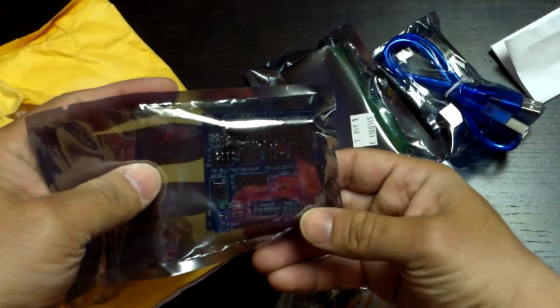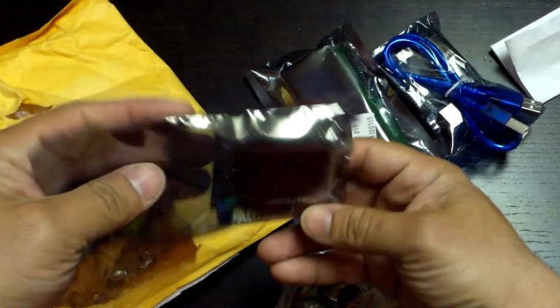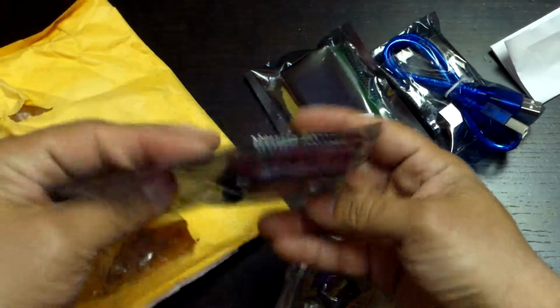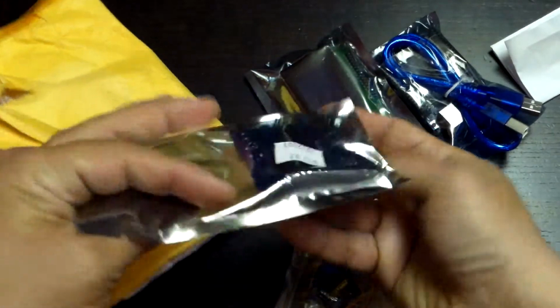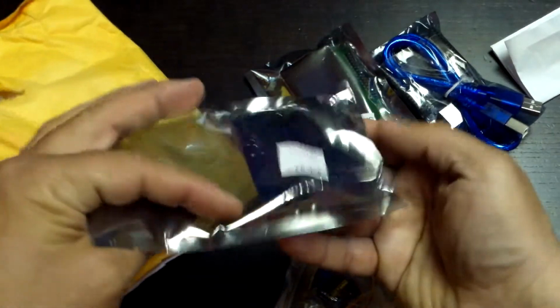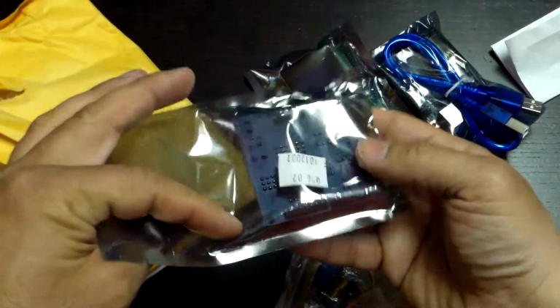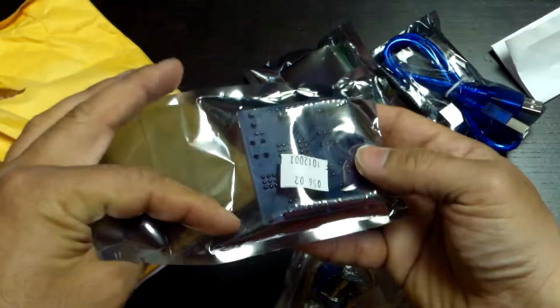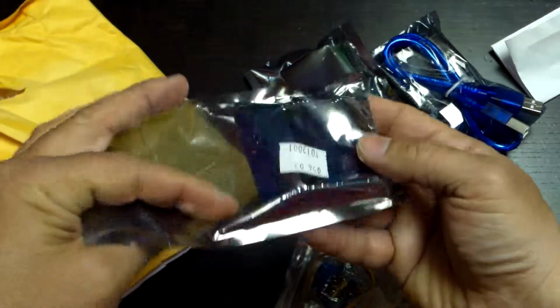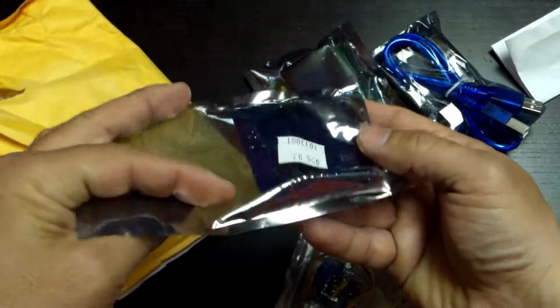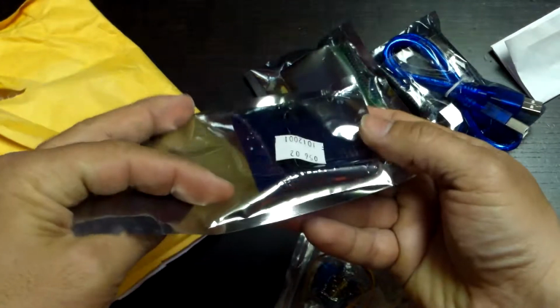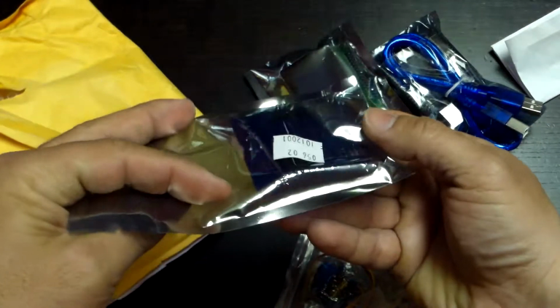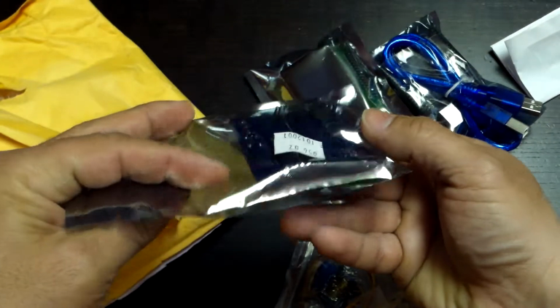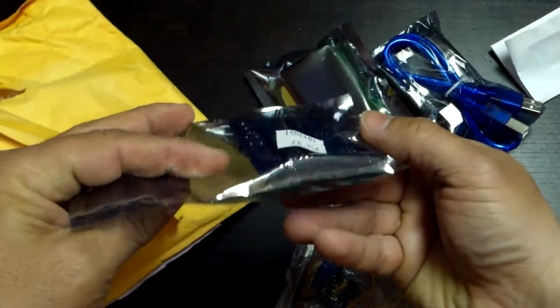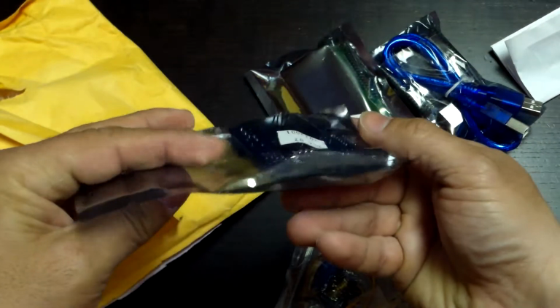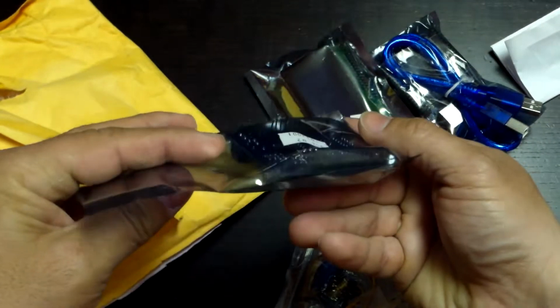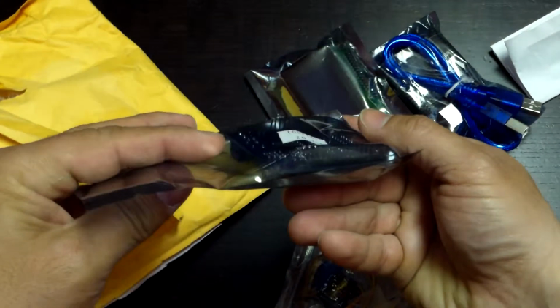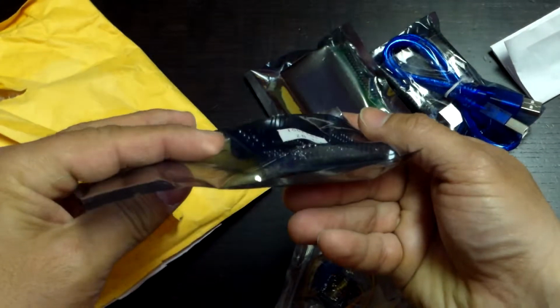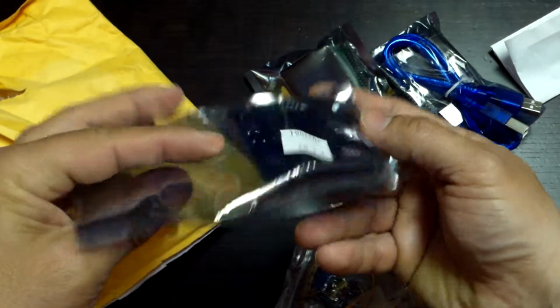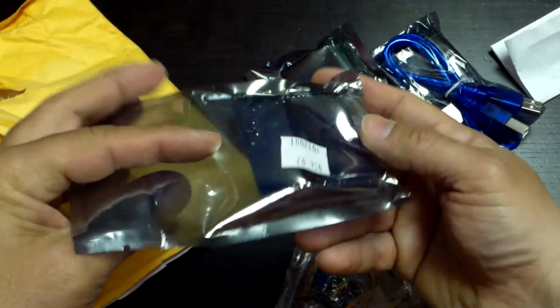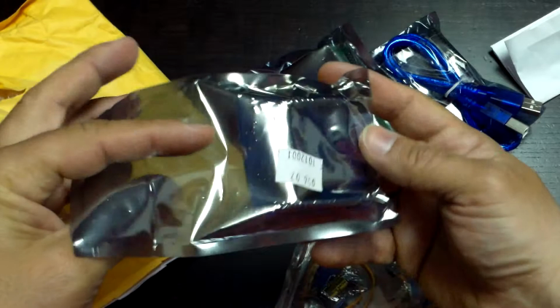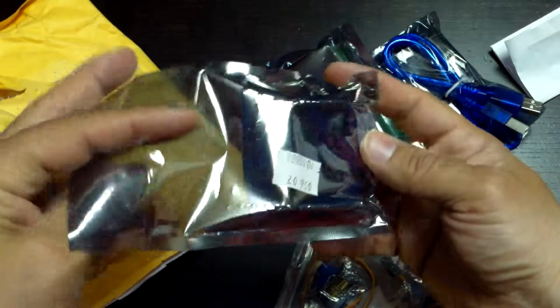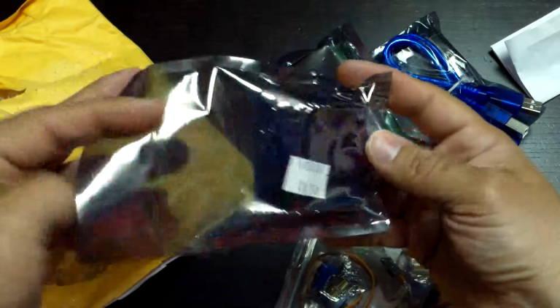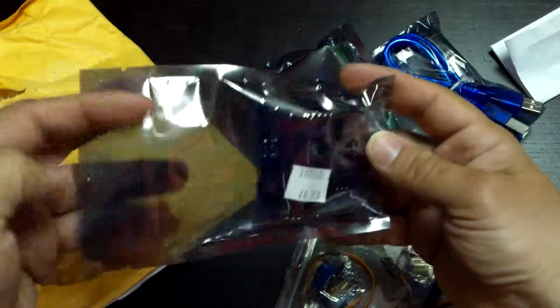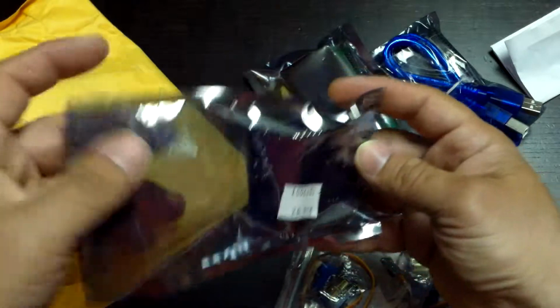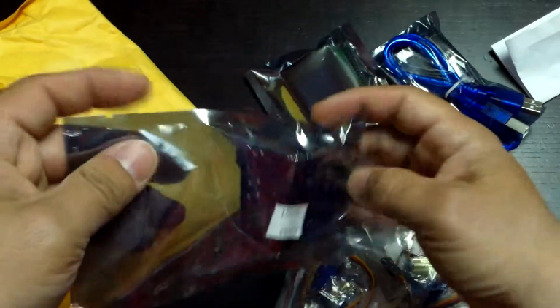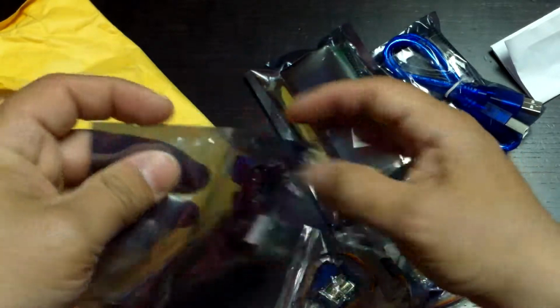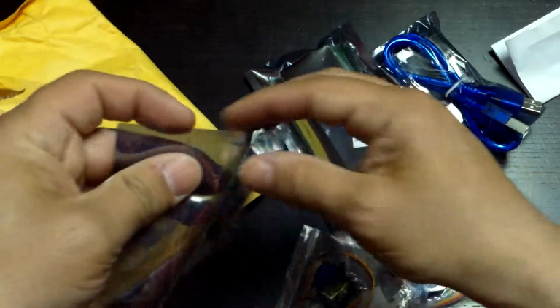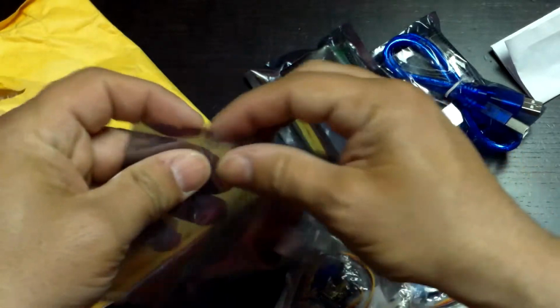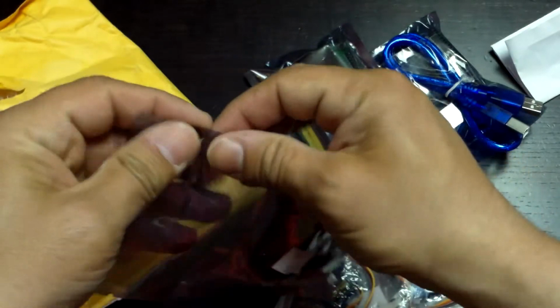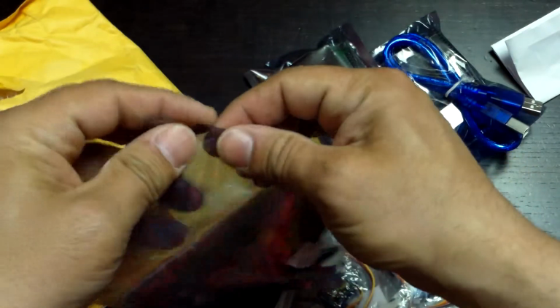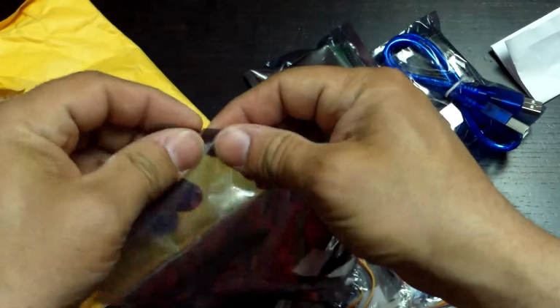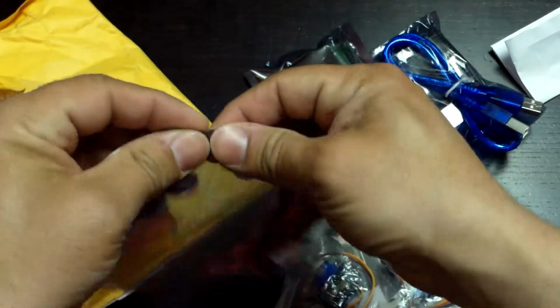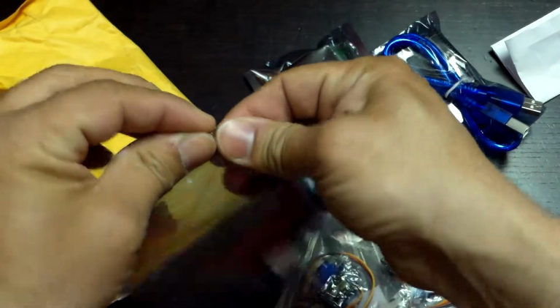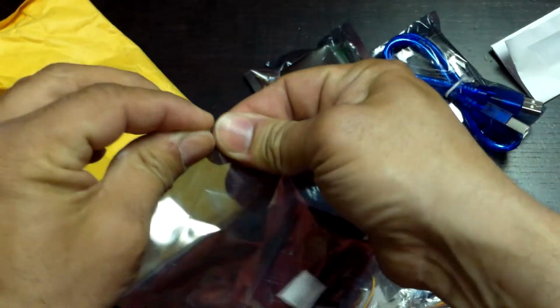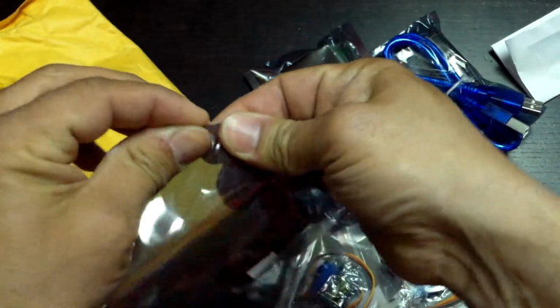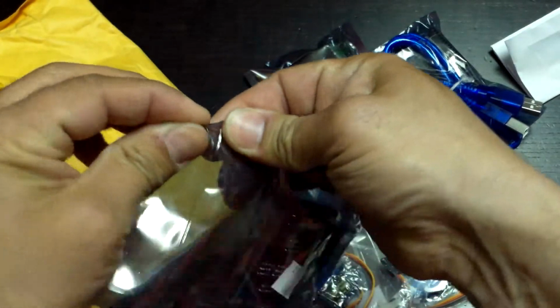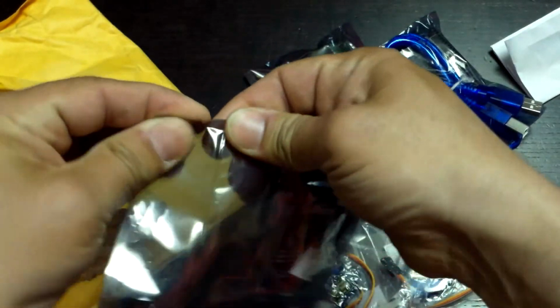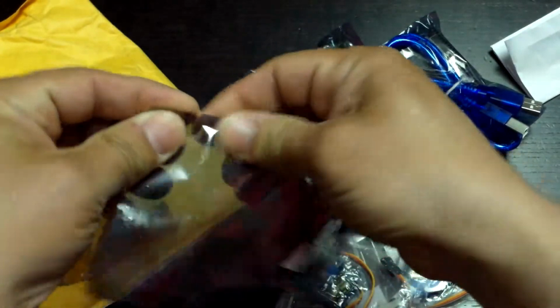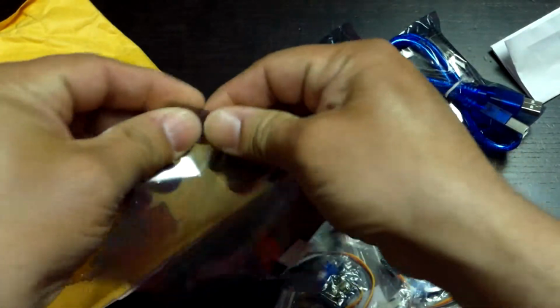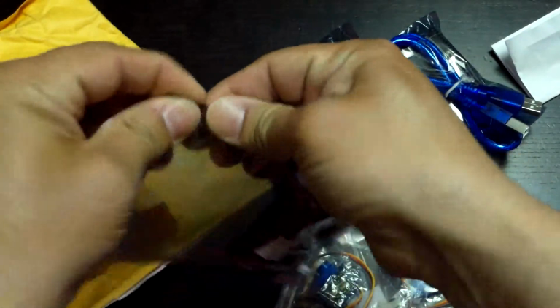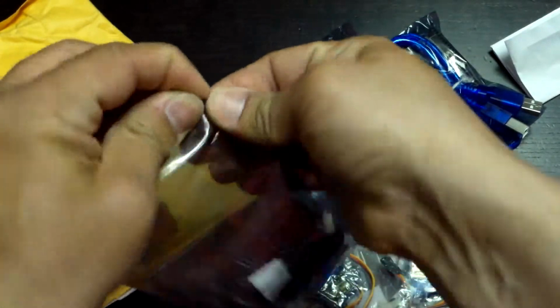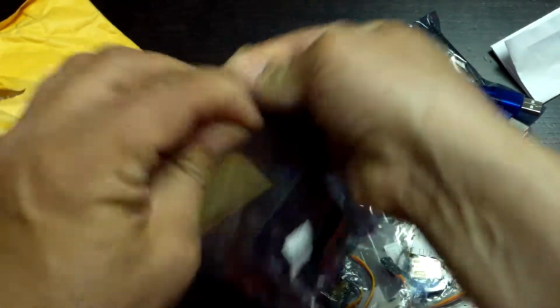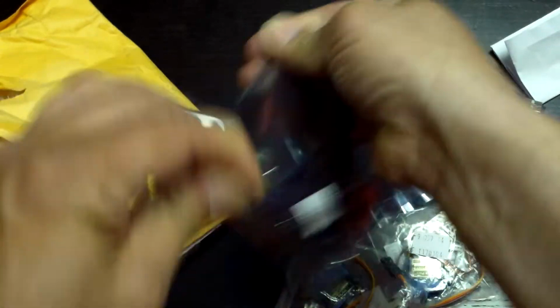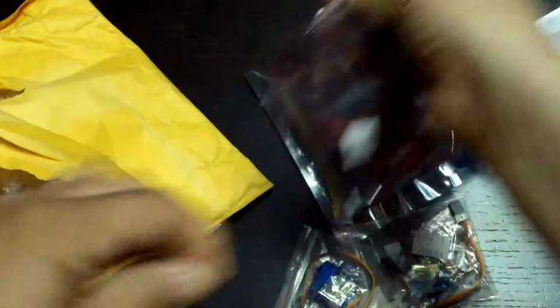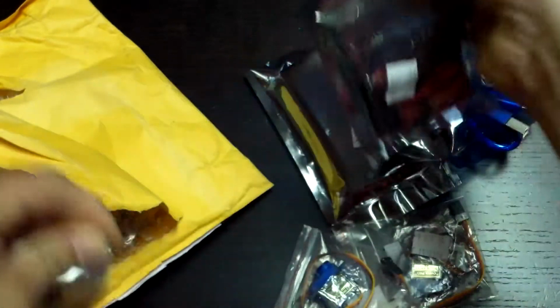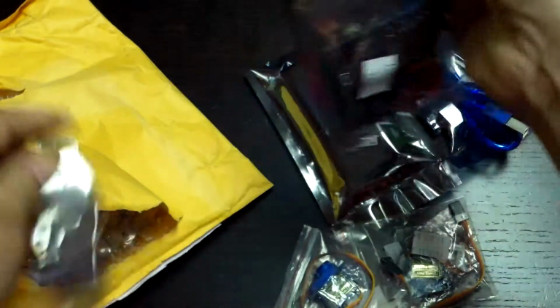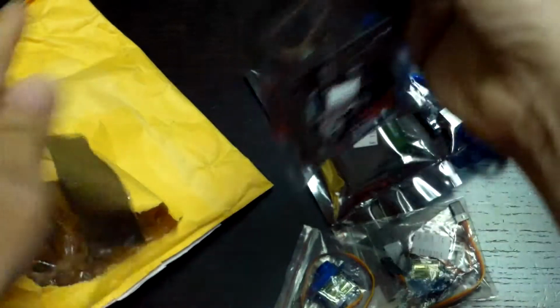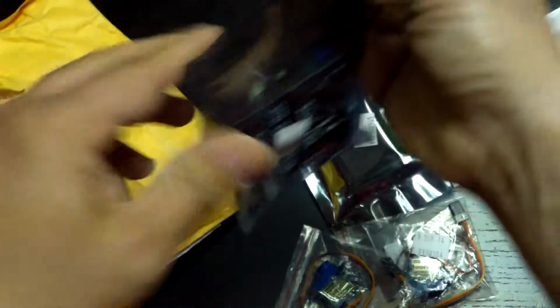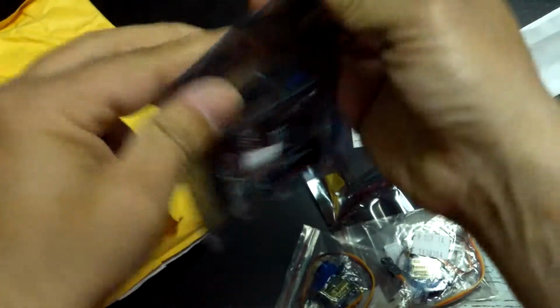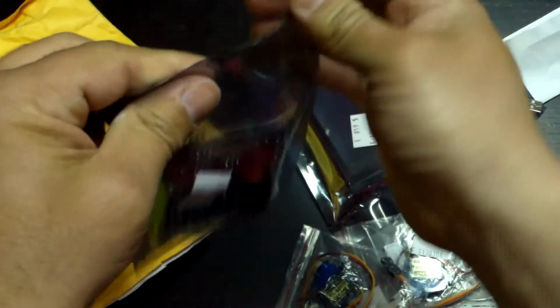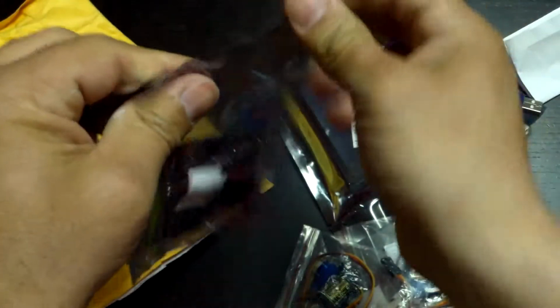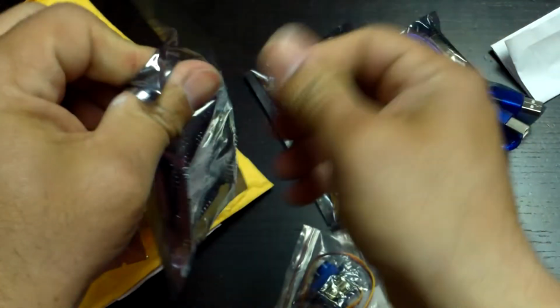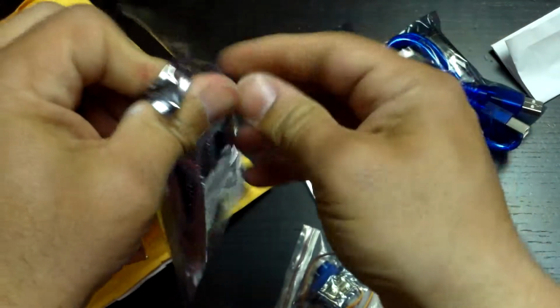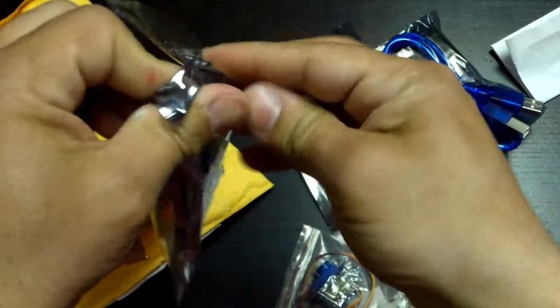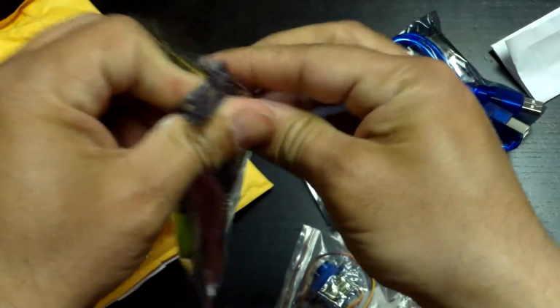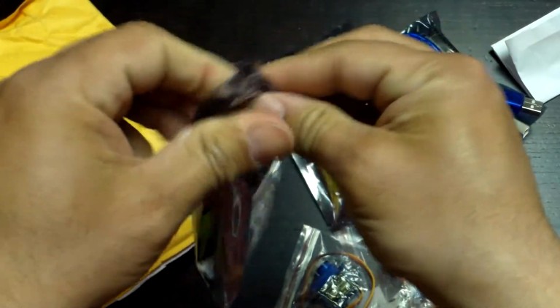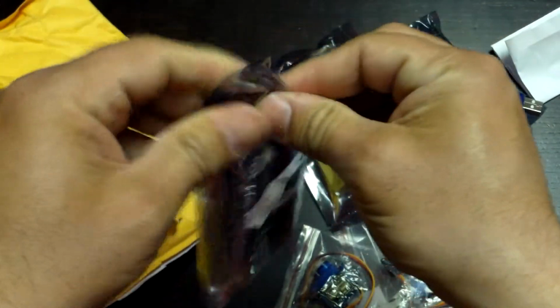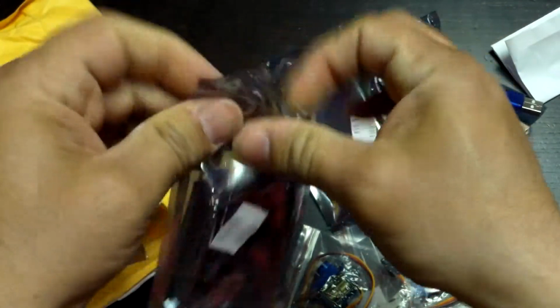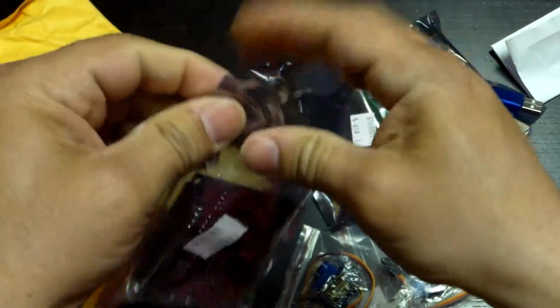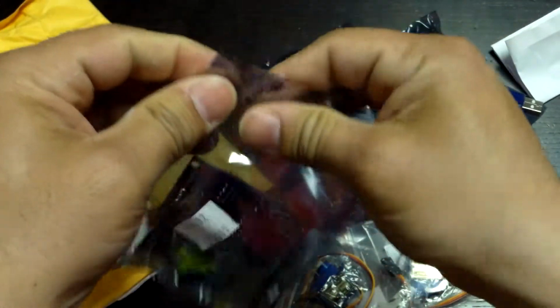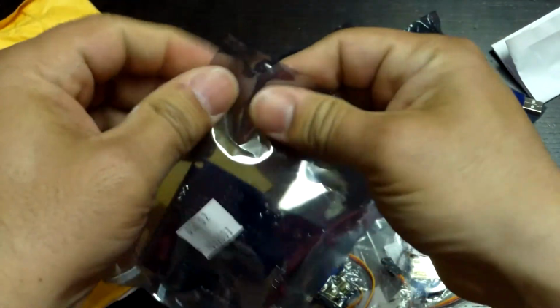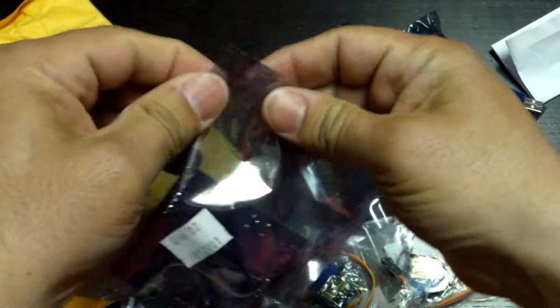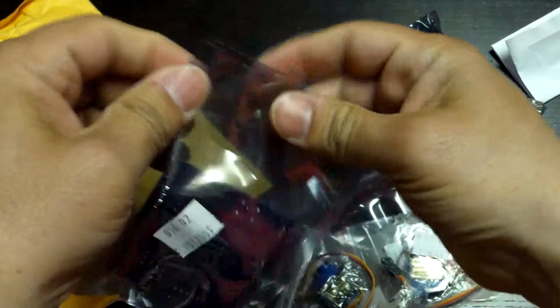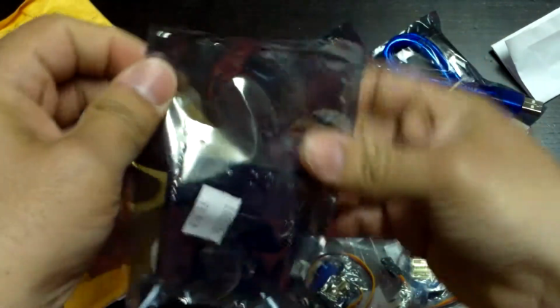Prototyping boards — this is what I was worried about. This is the one I want to crack open as fast as I can to see what's going on.